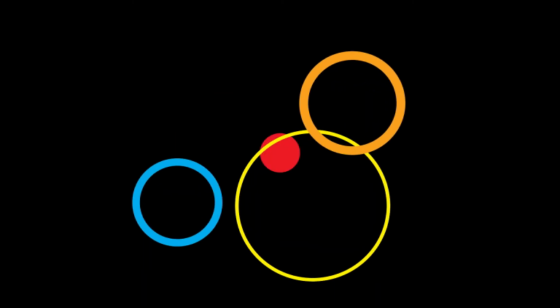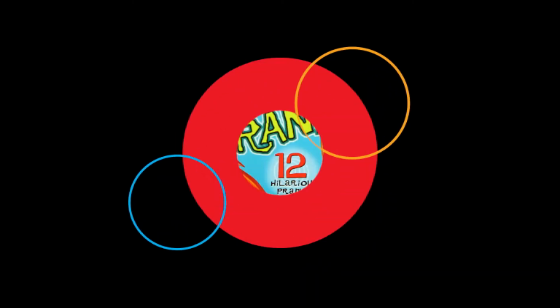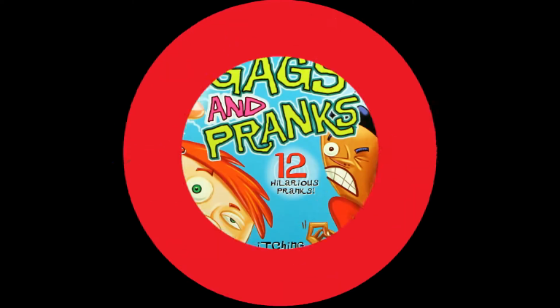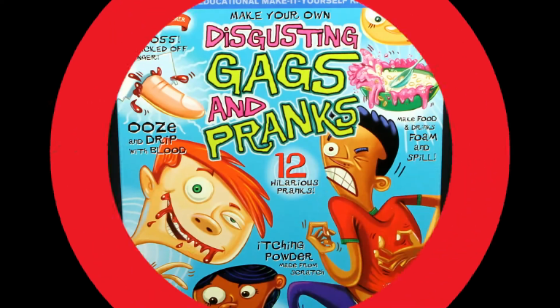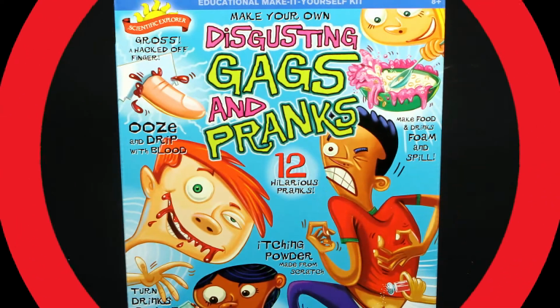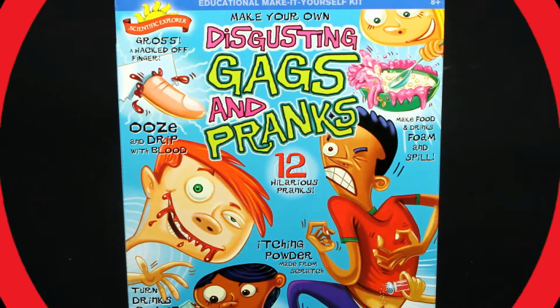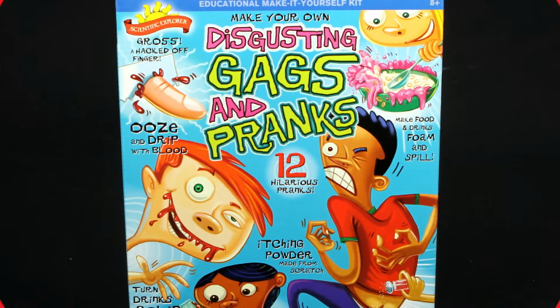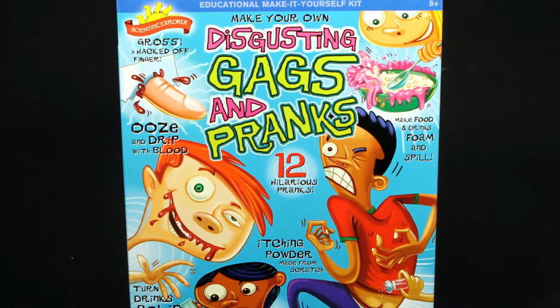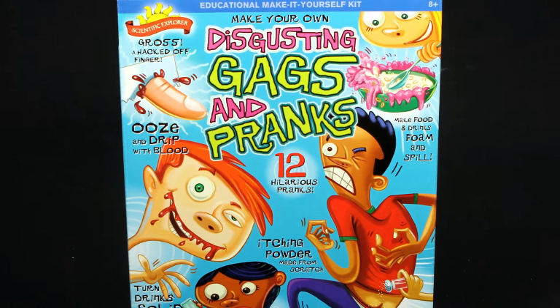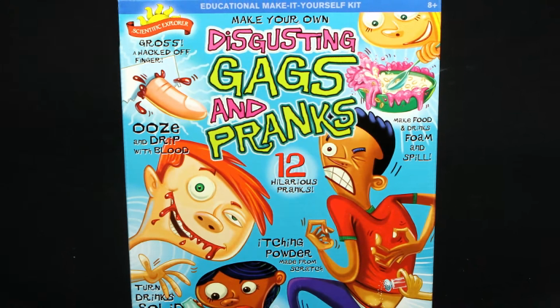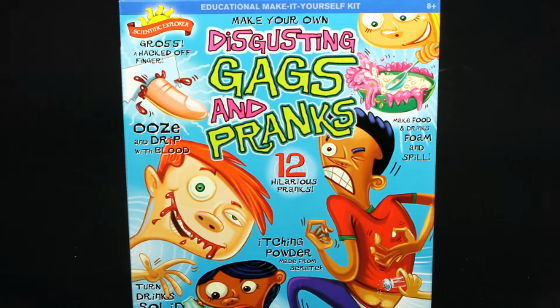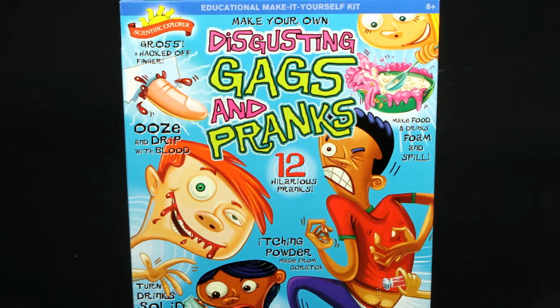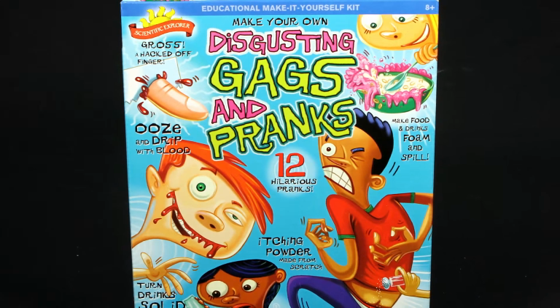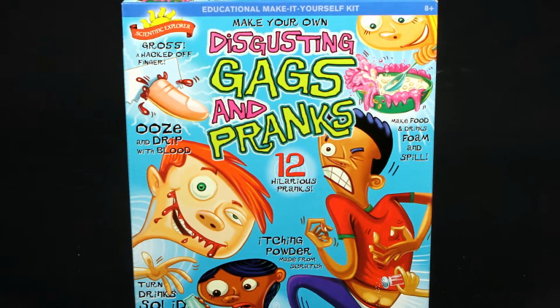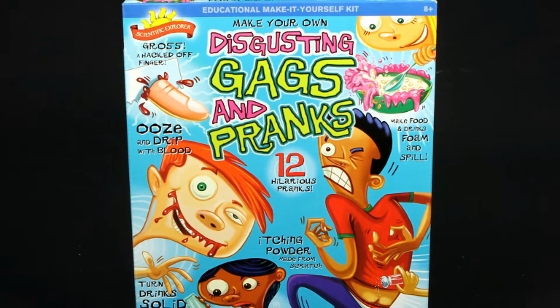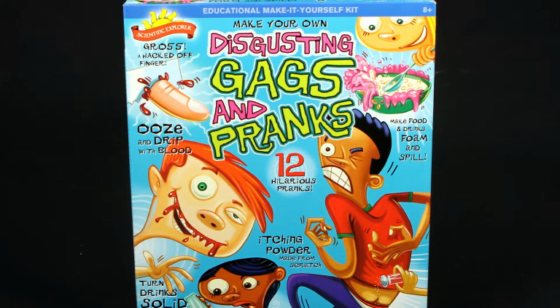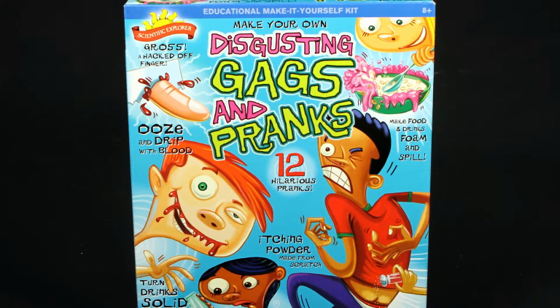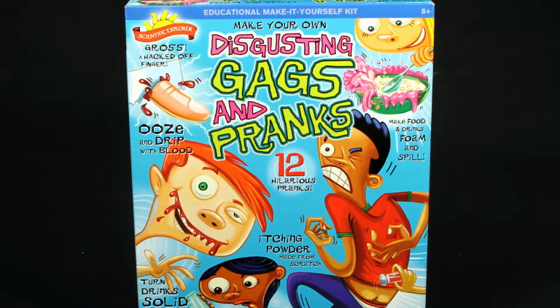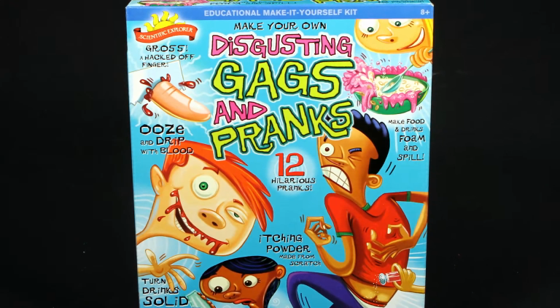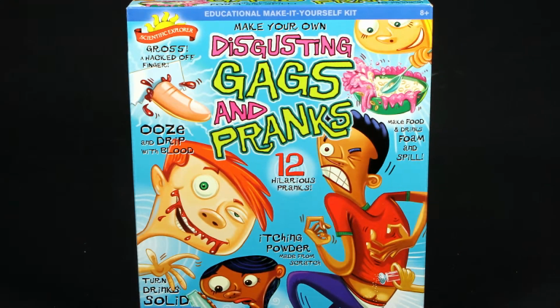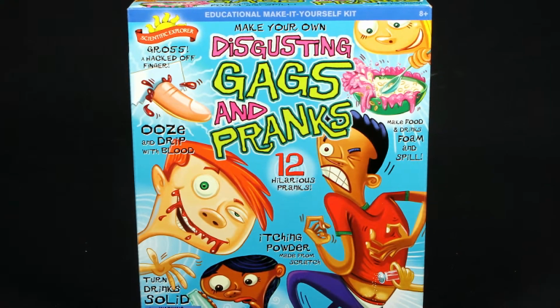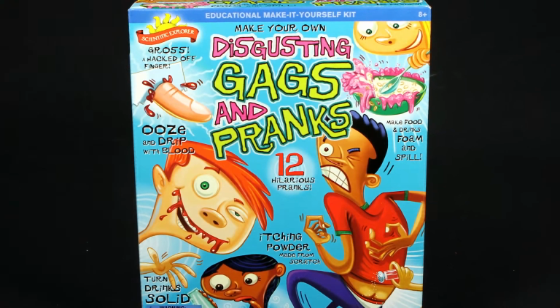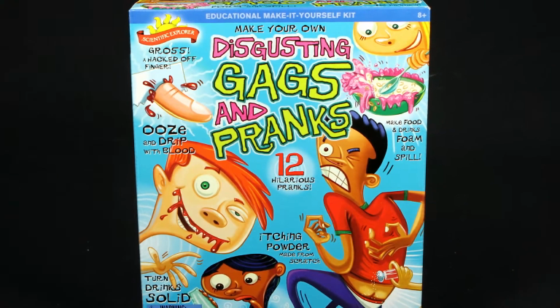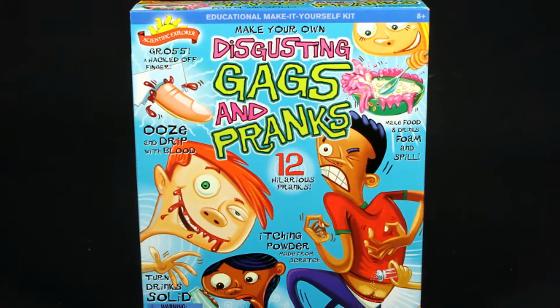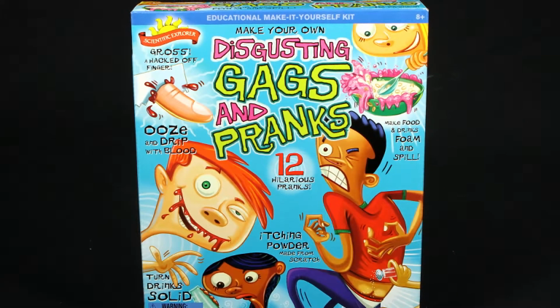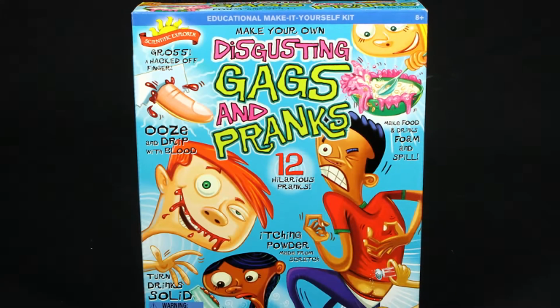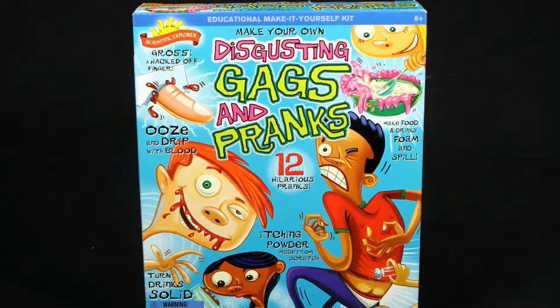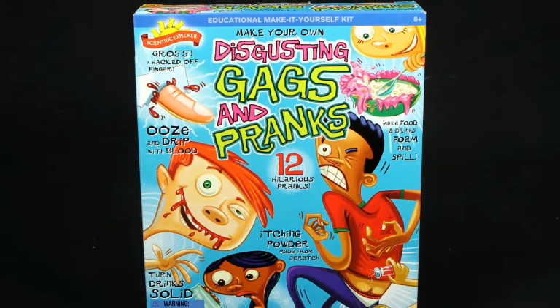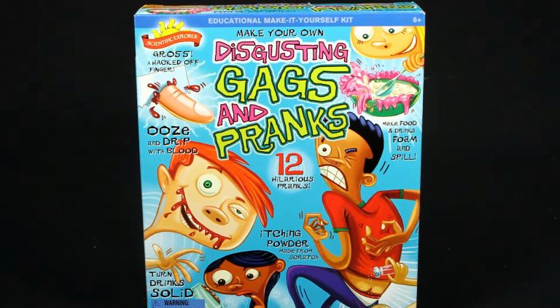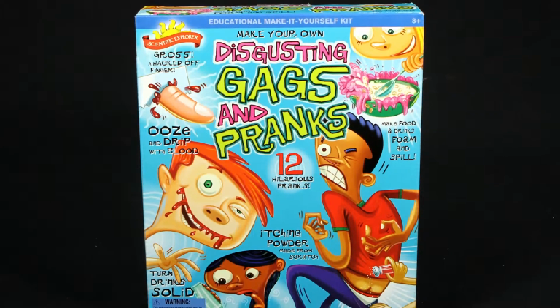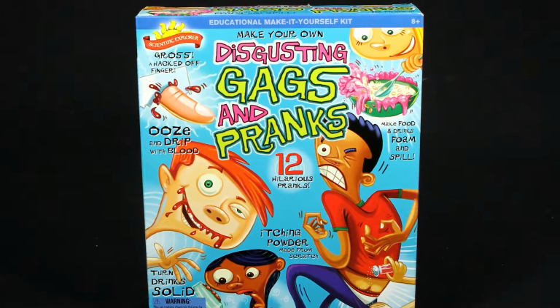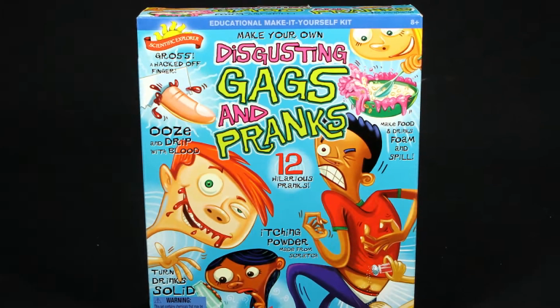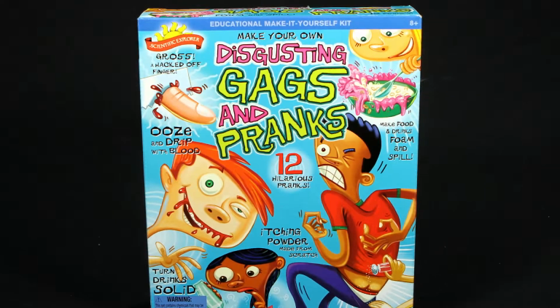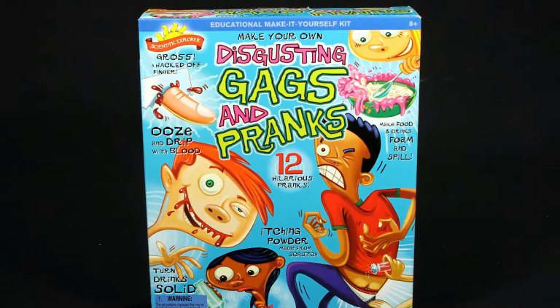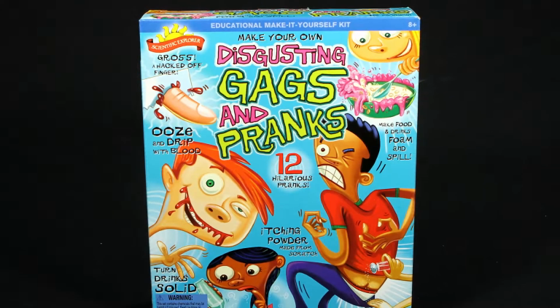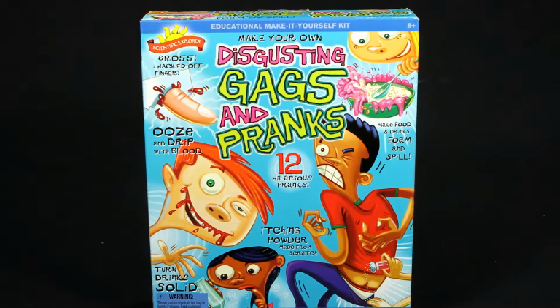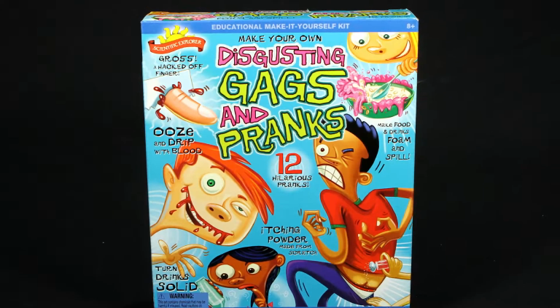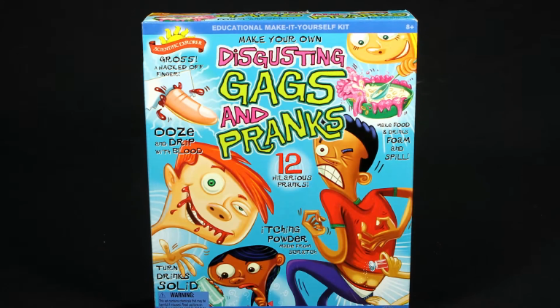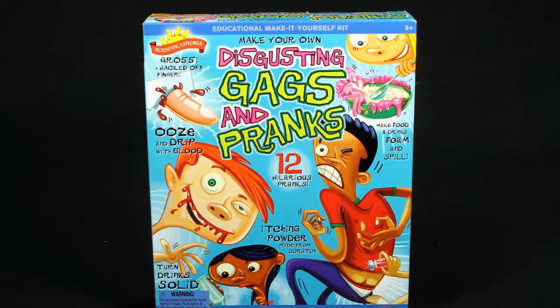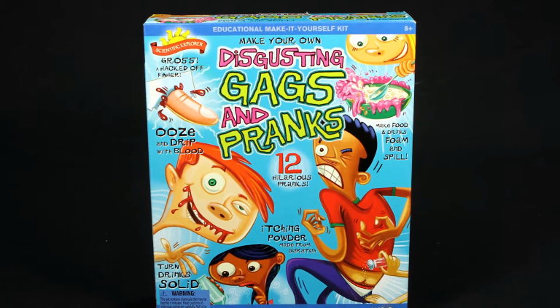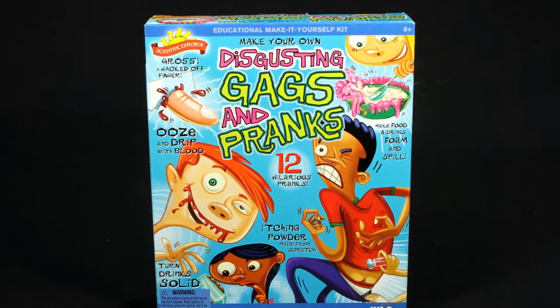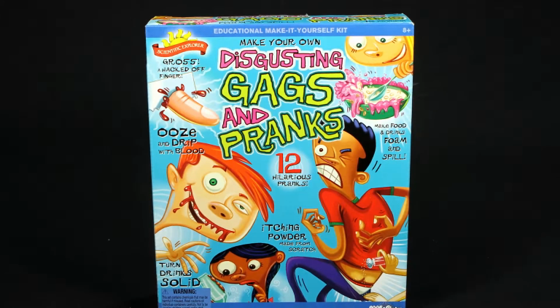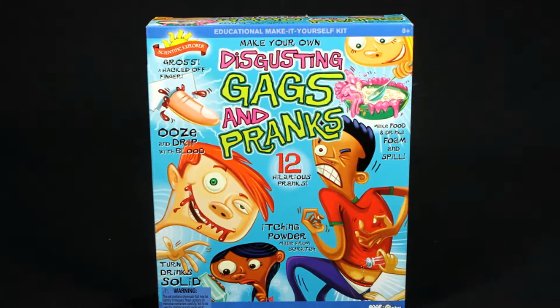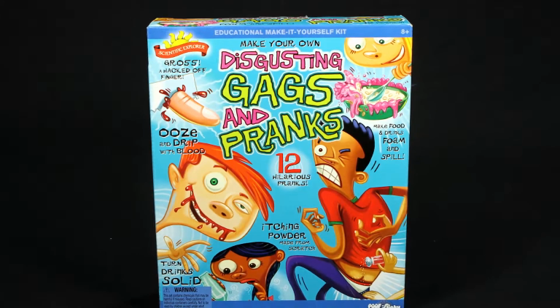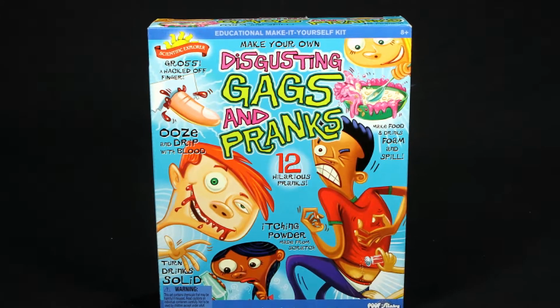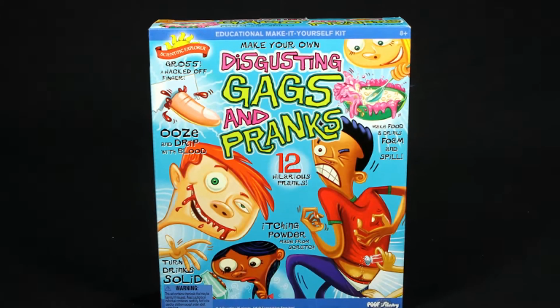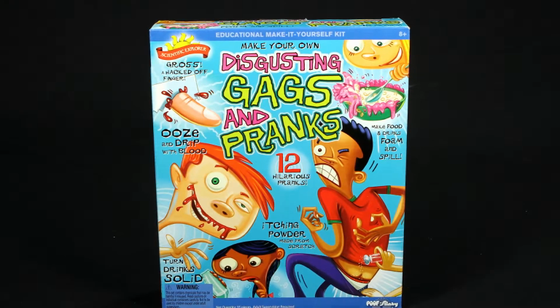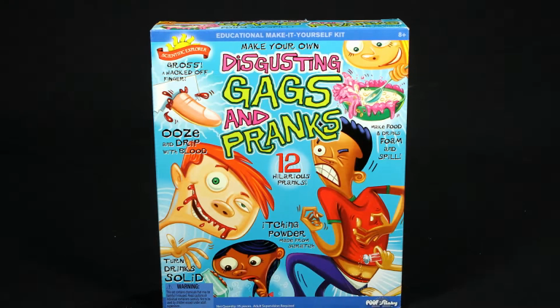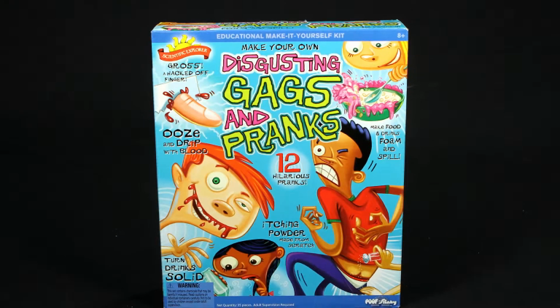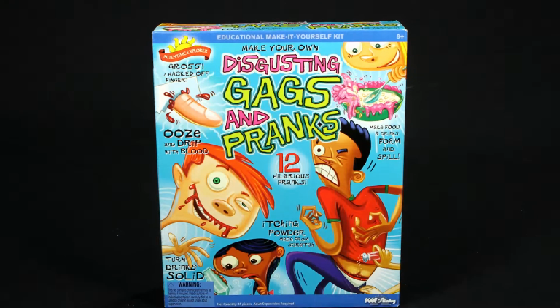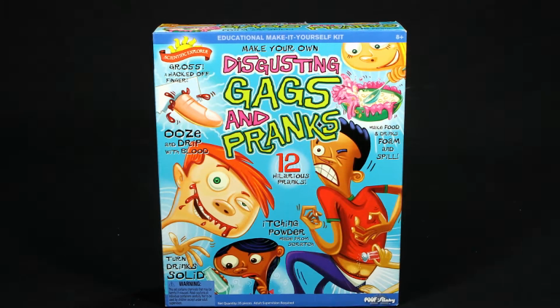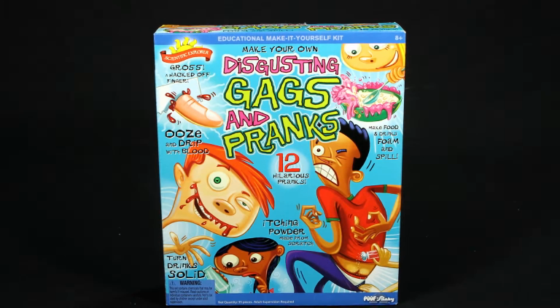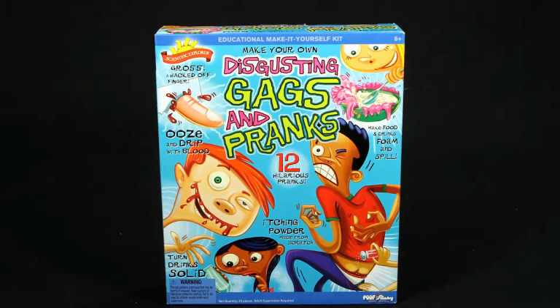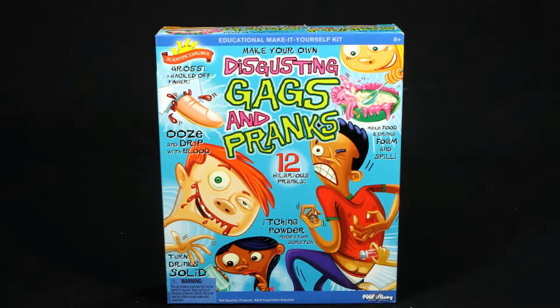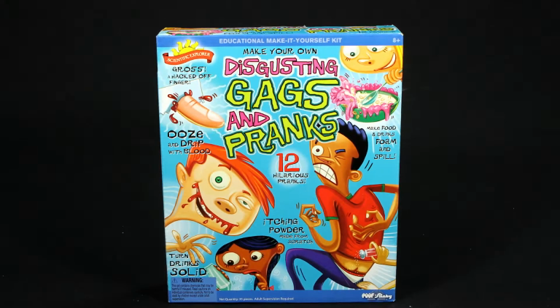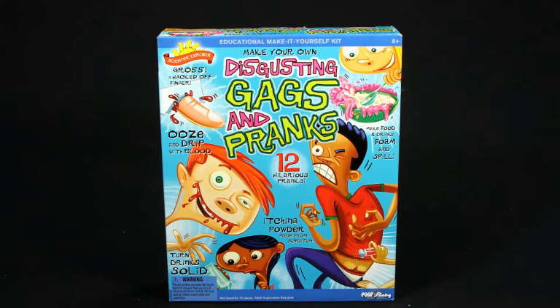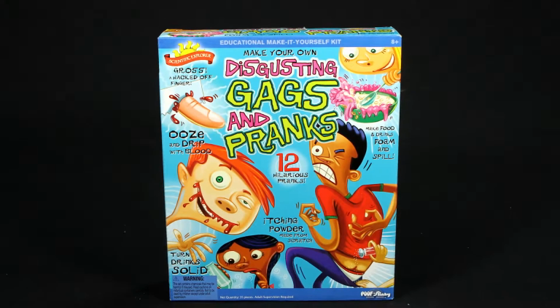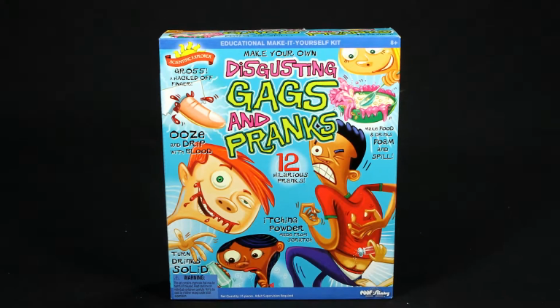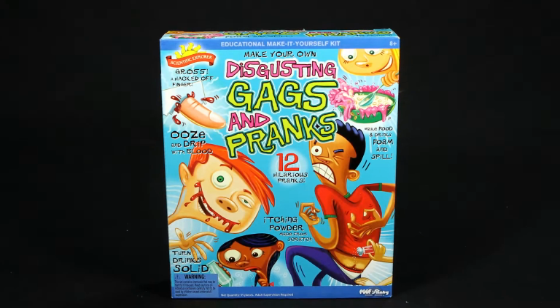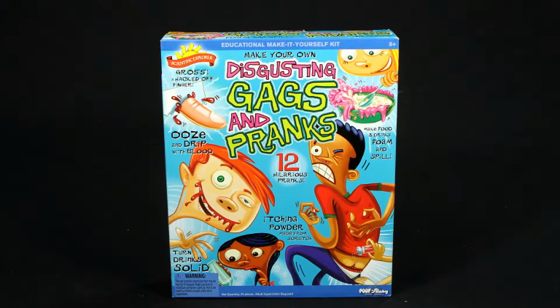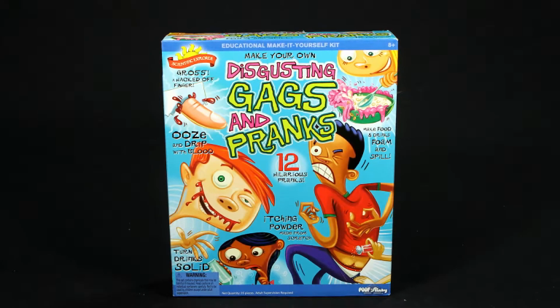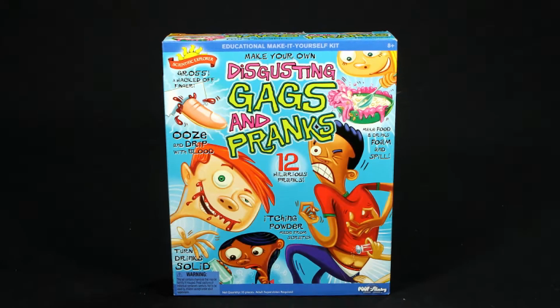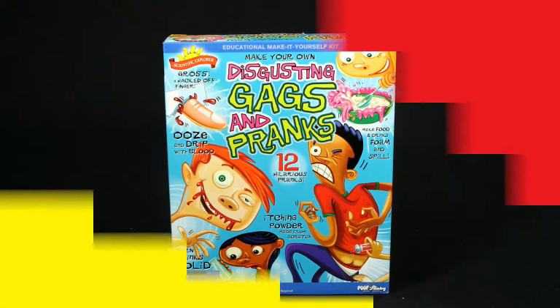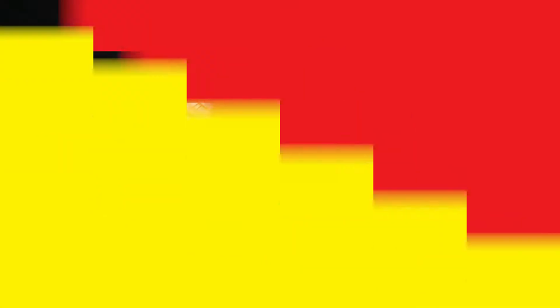Have a blast making your own disgusting gags and pranks with the Disgusting Gags and Pranks Science Kit by Scientific Explorer.